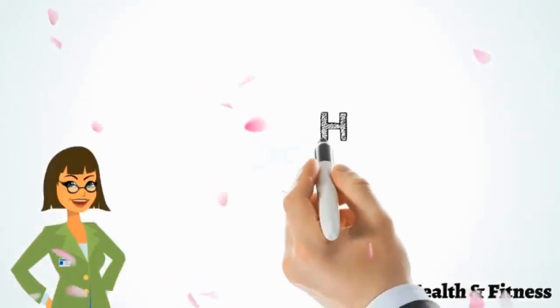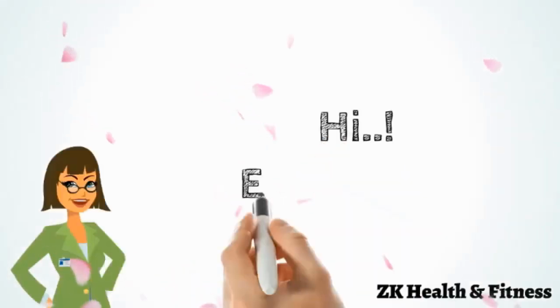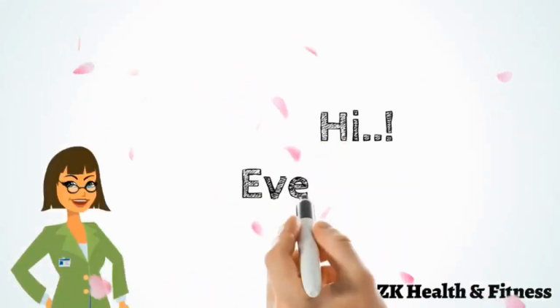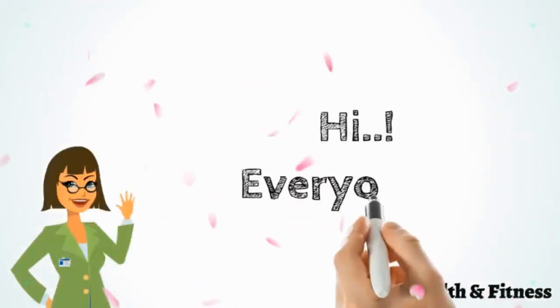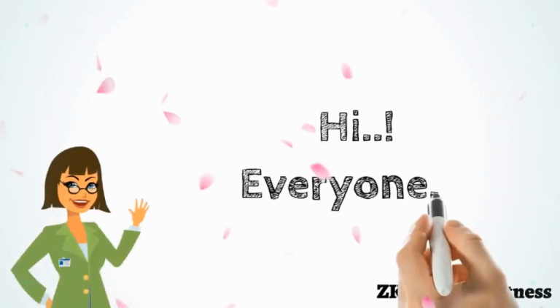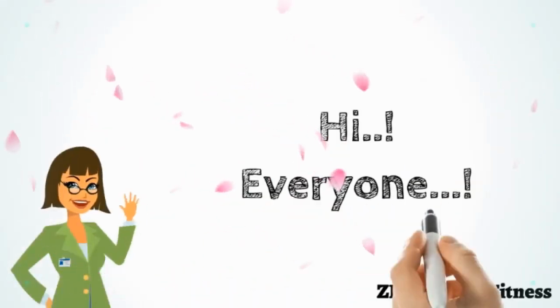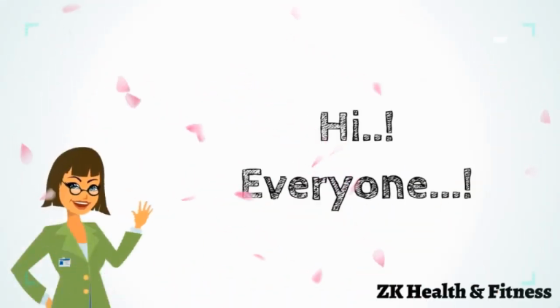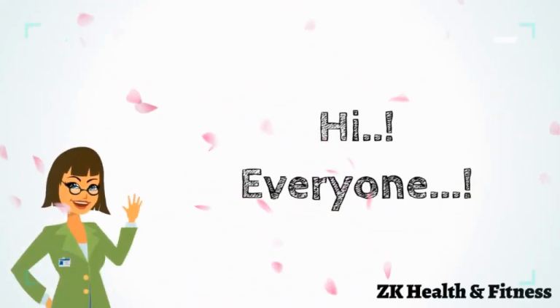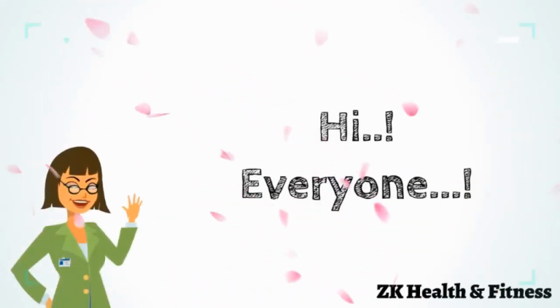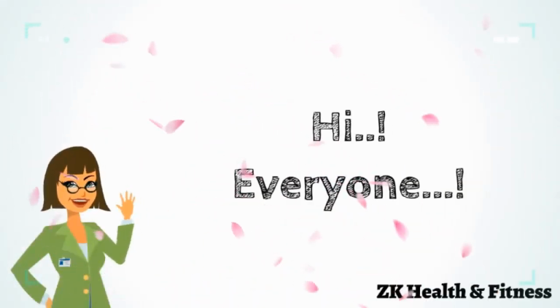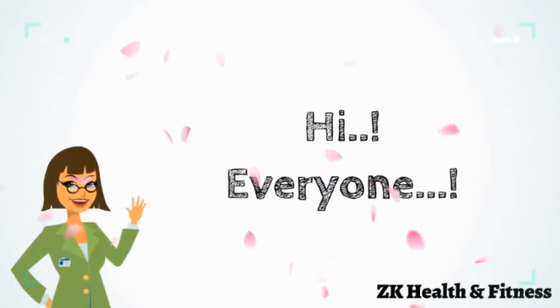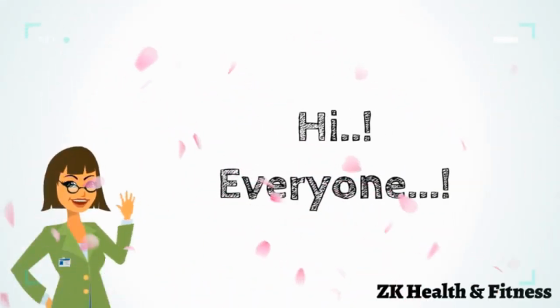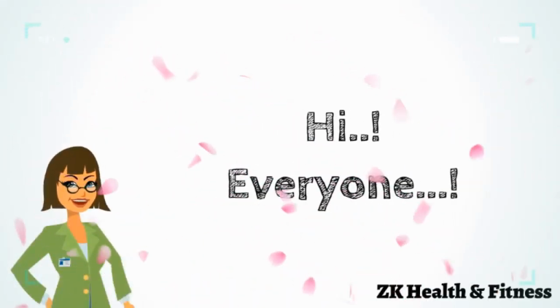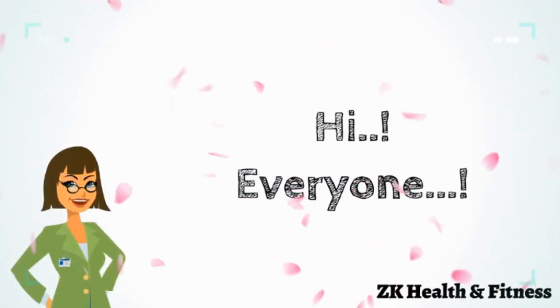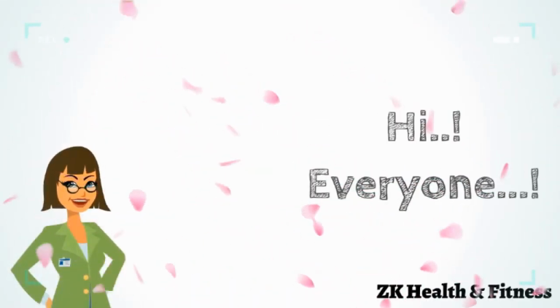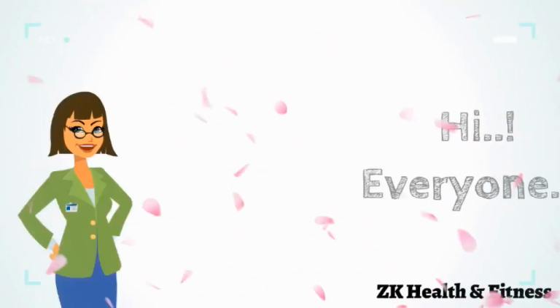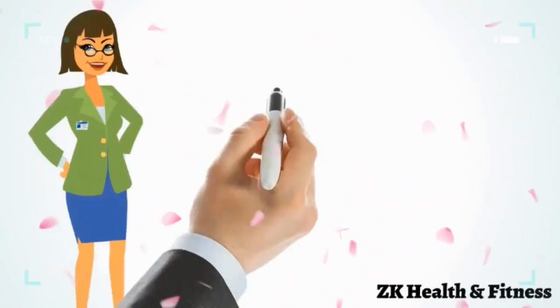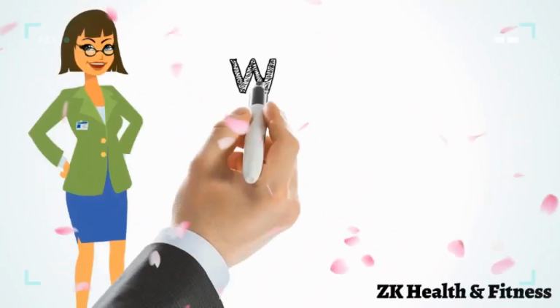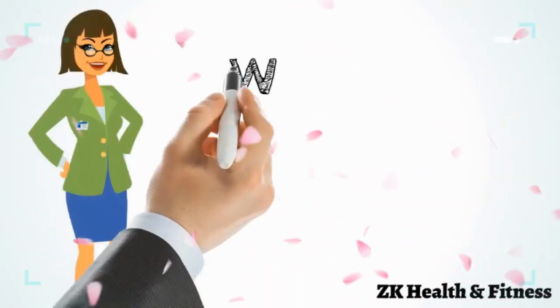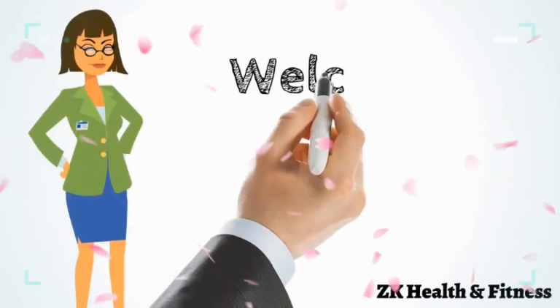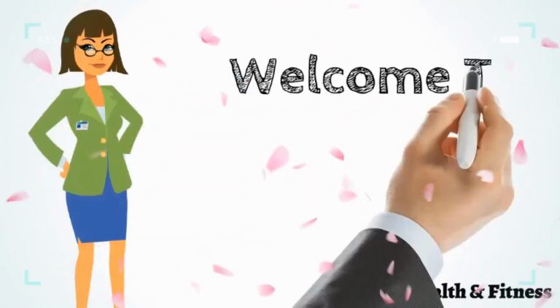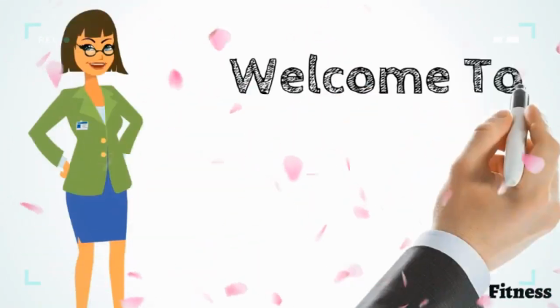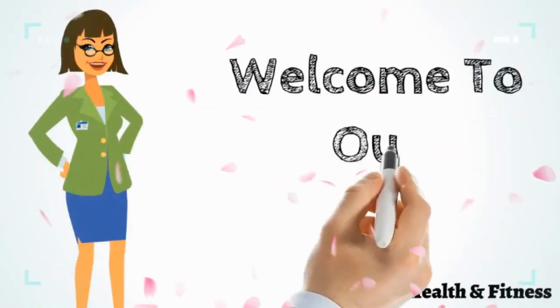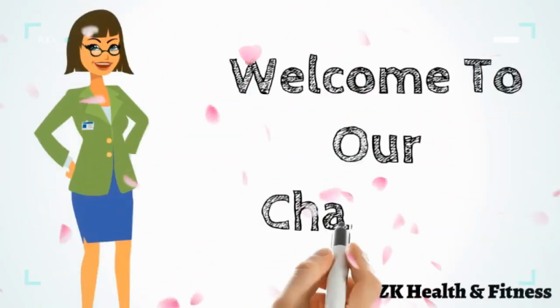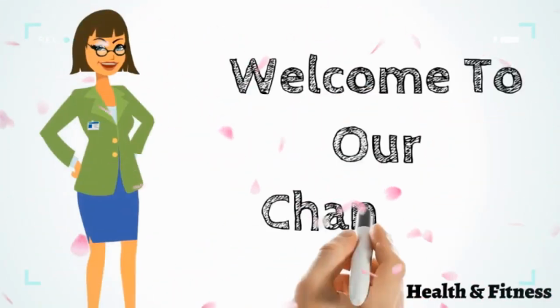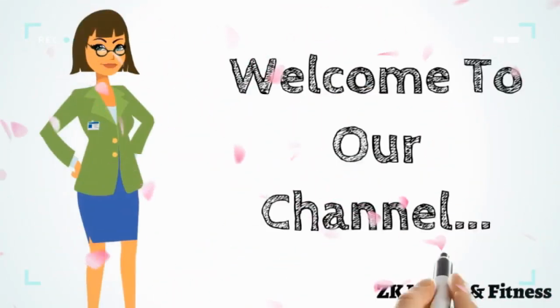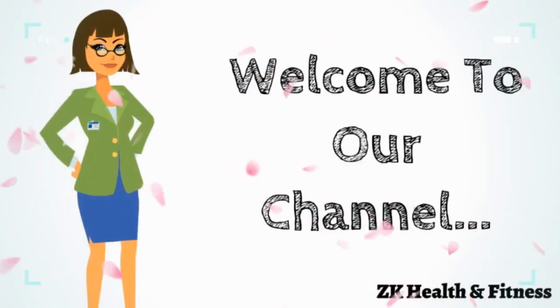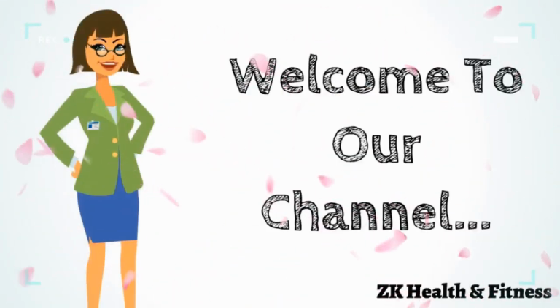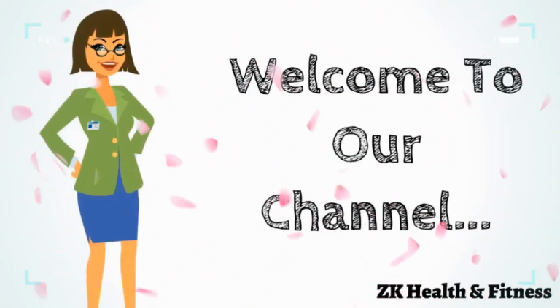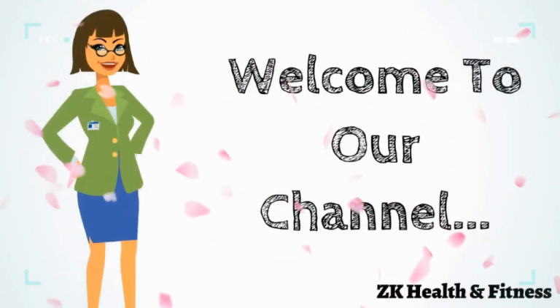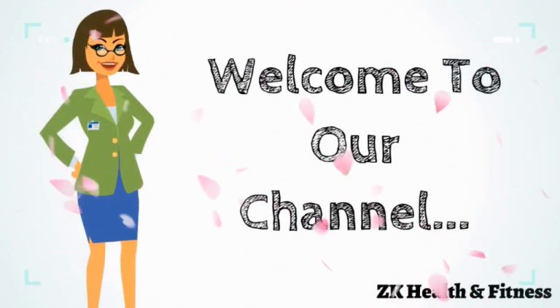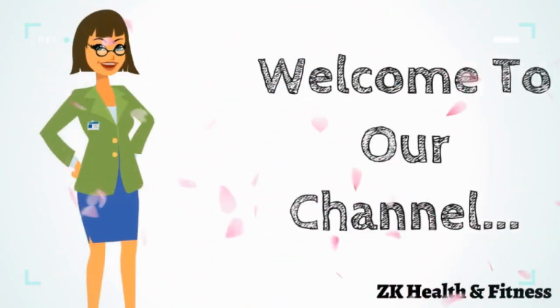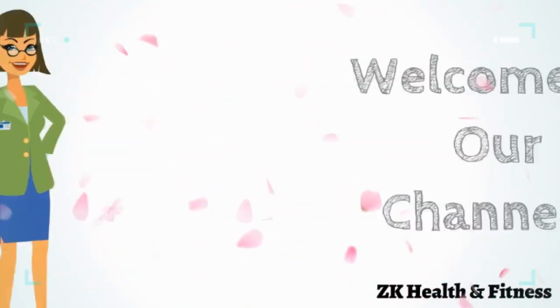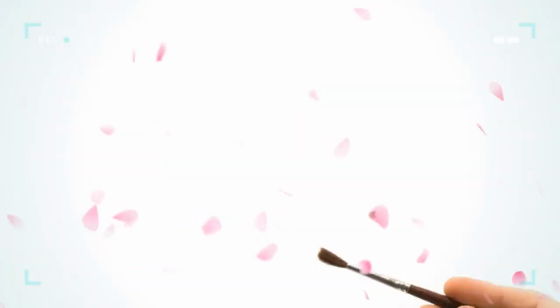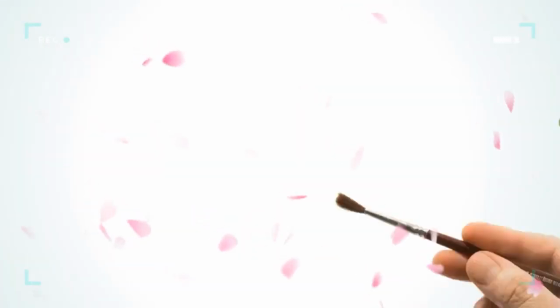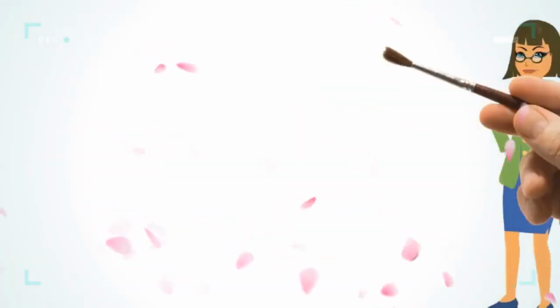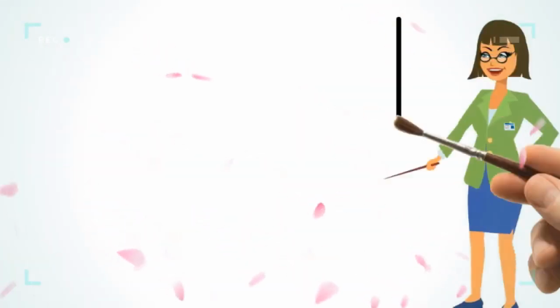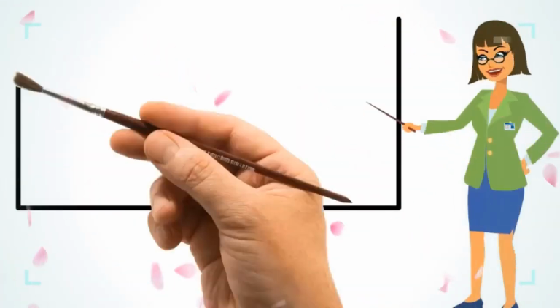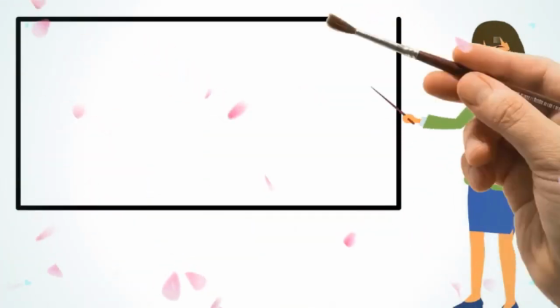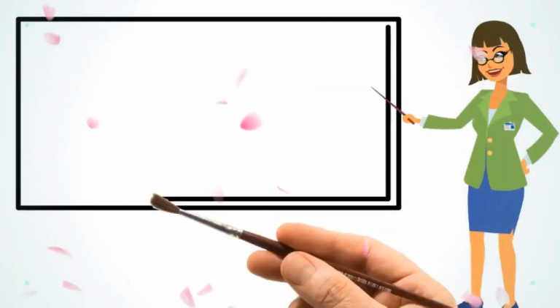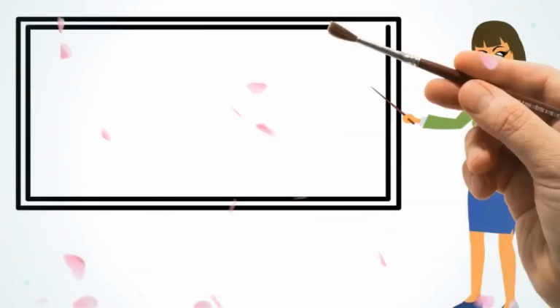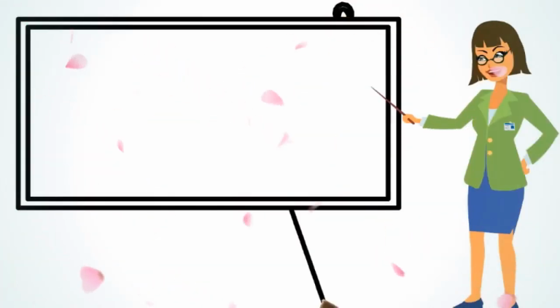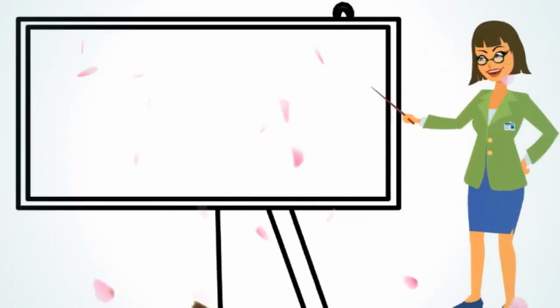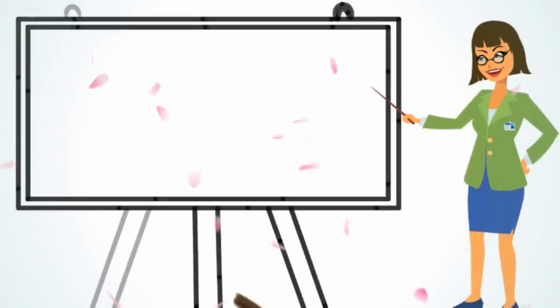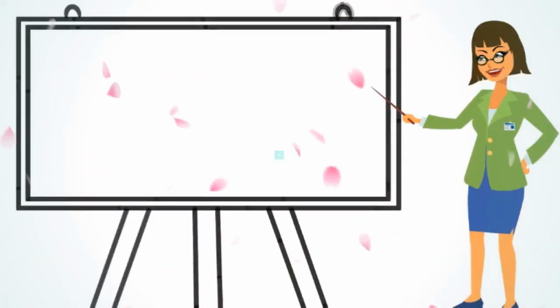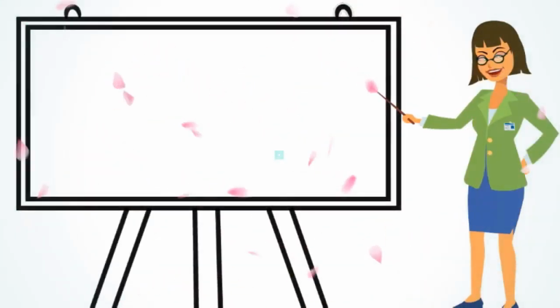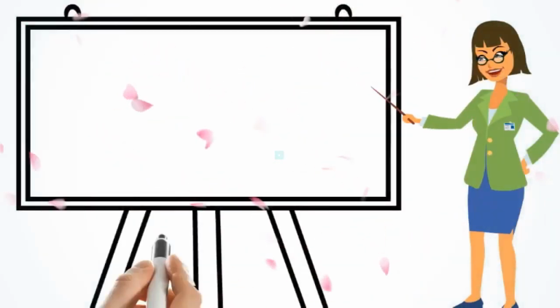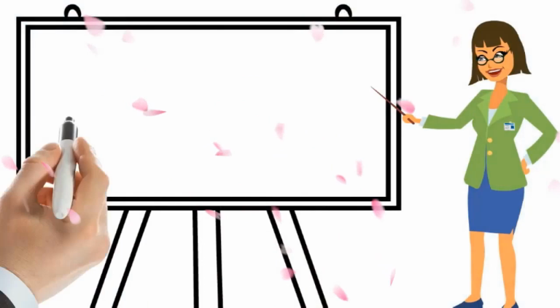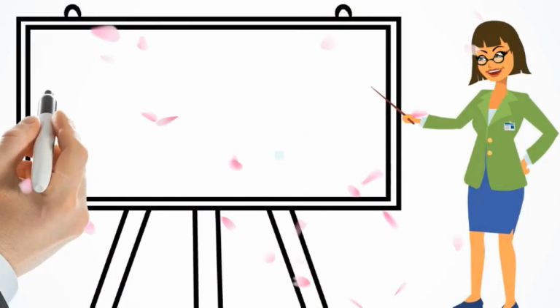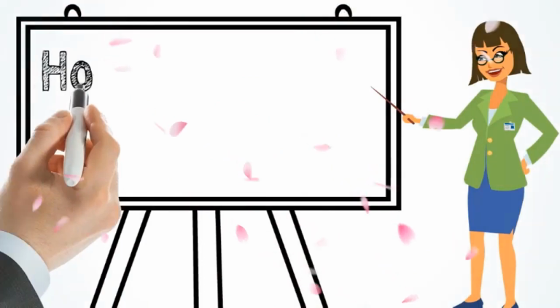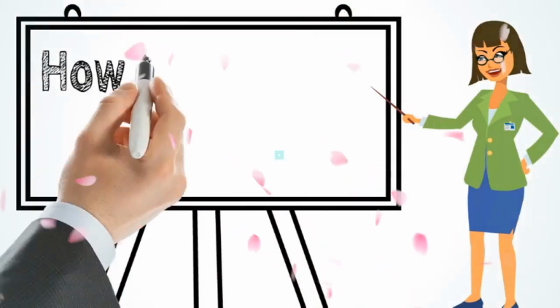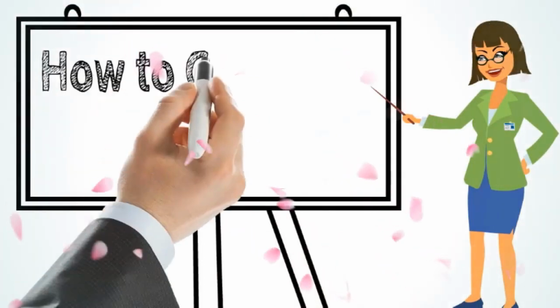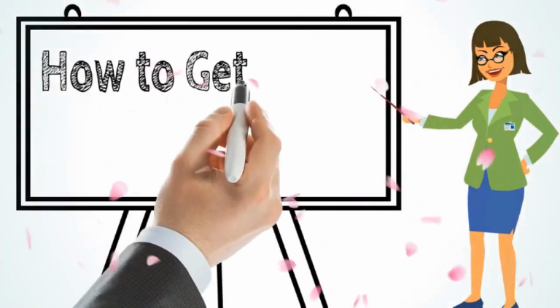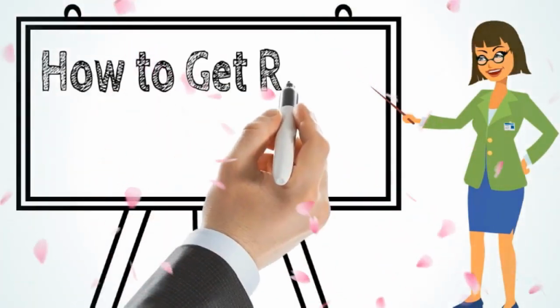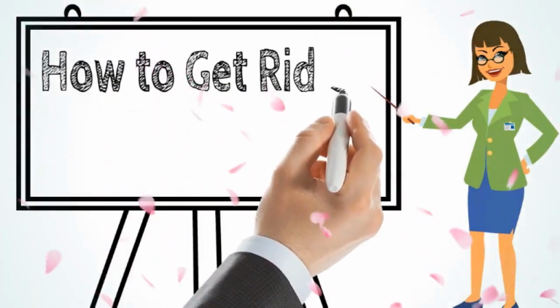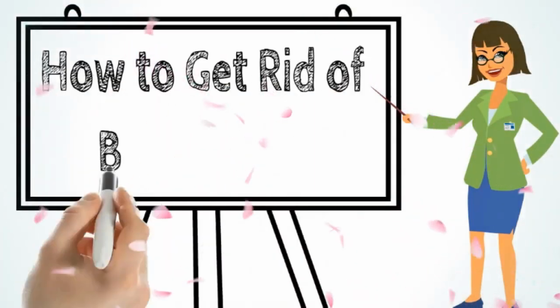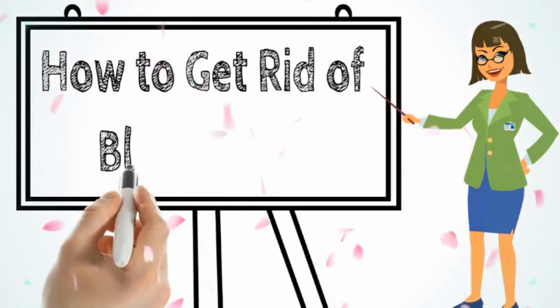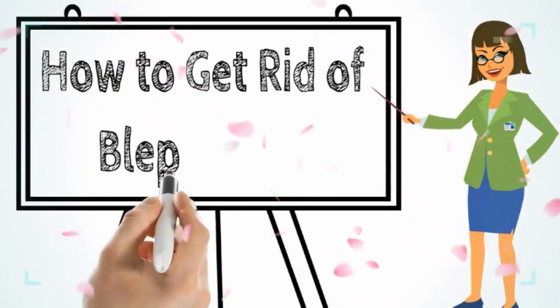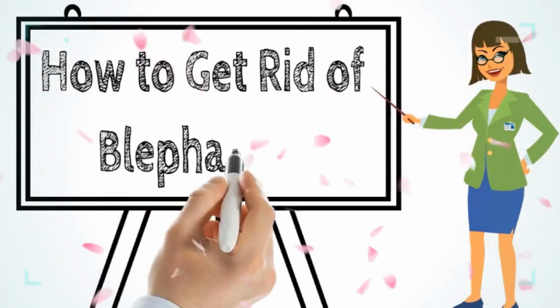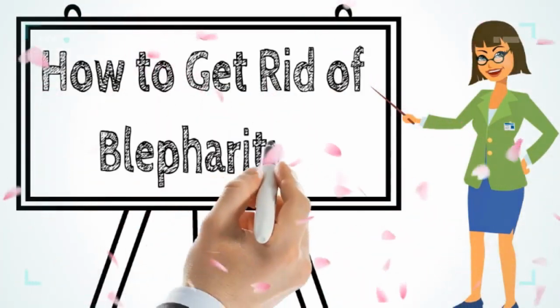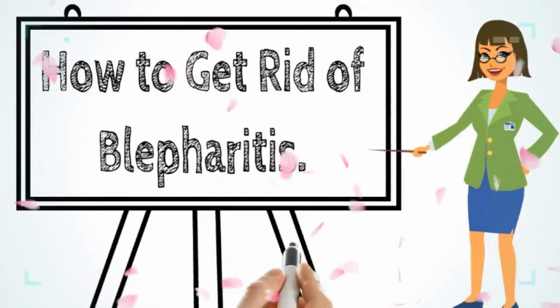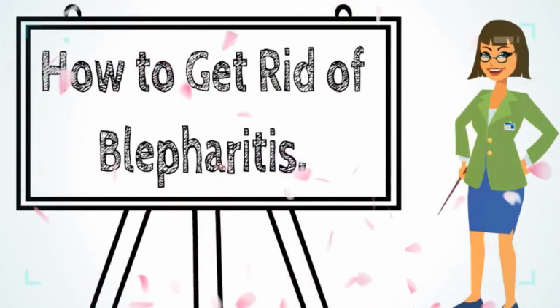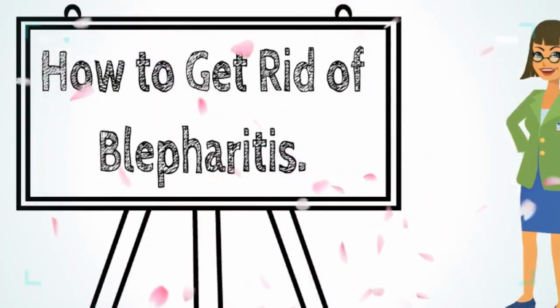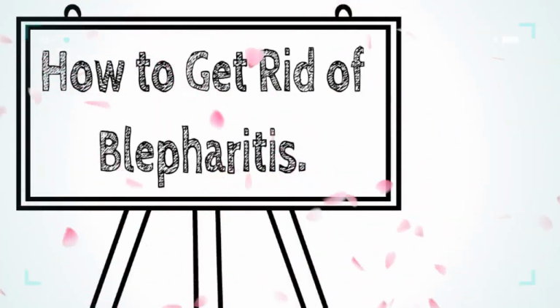Hi everyone, welcome to our channel. Today we will discuss how to get rid of blepharitis.